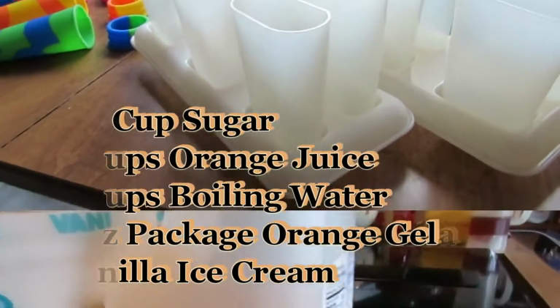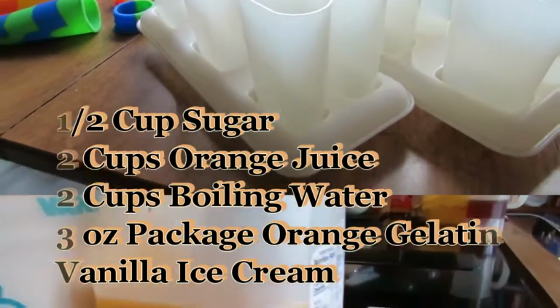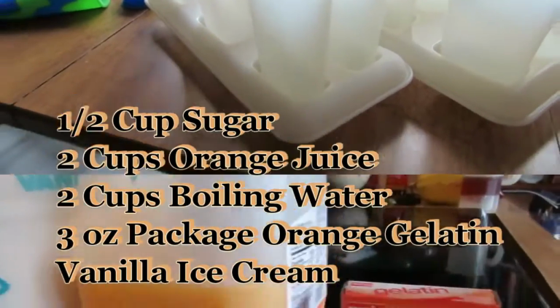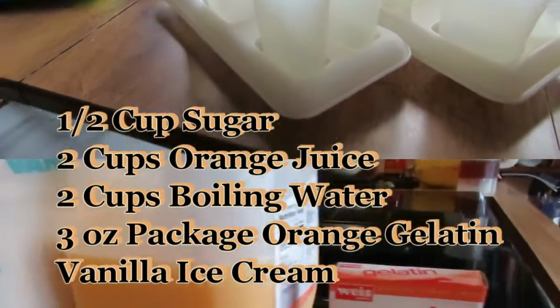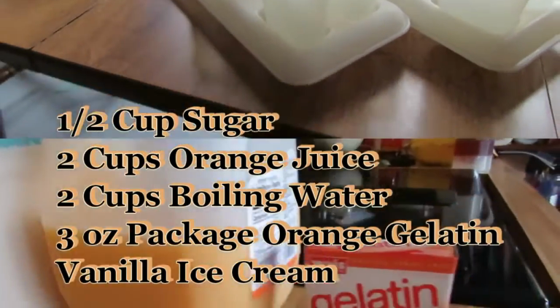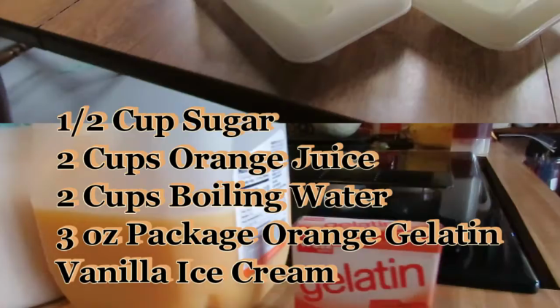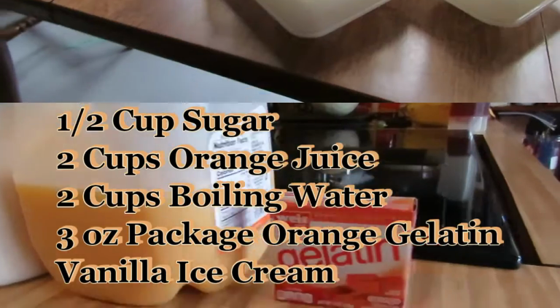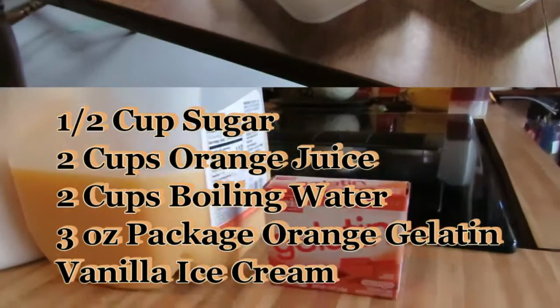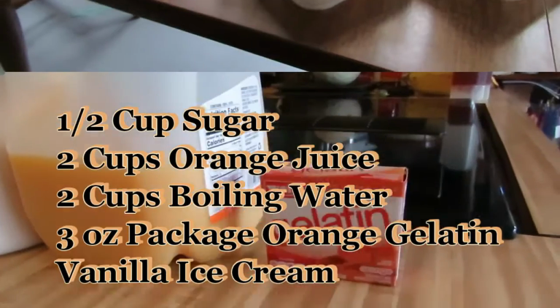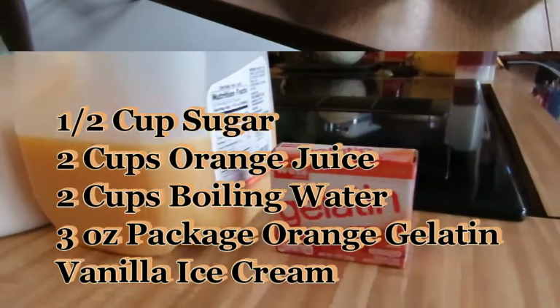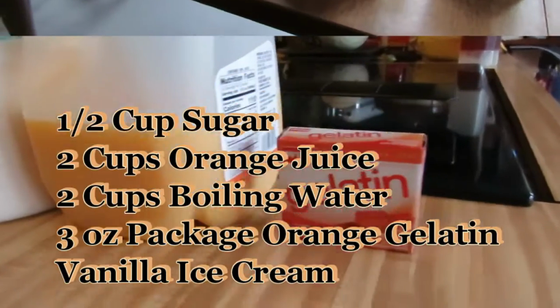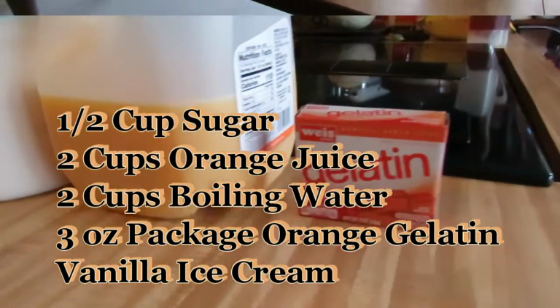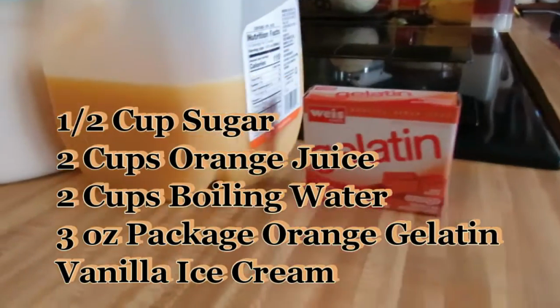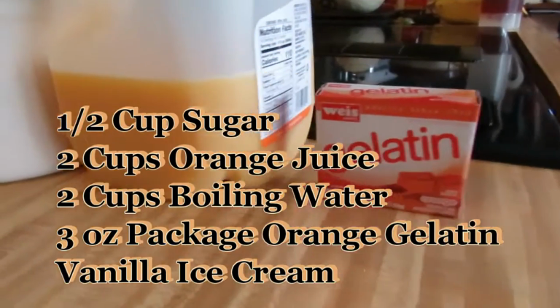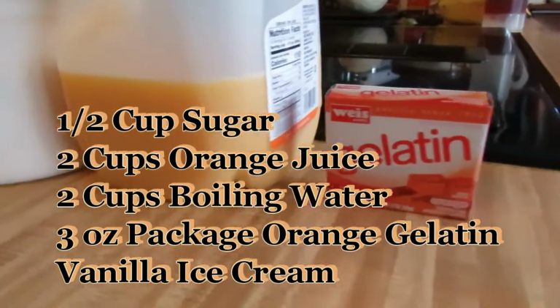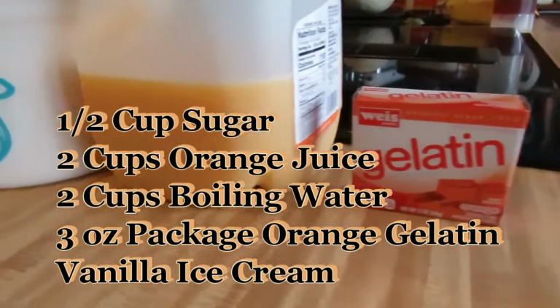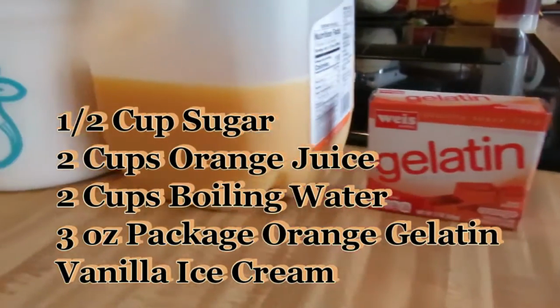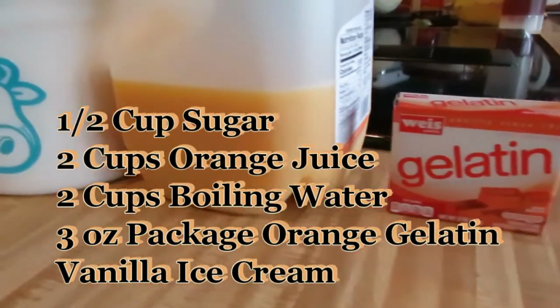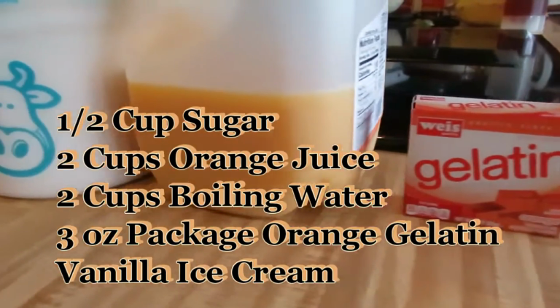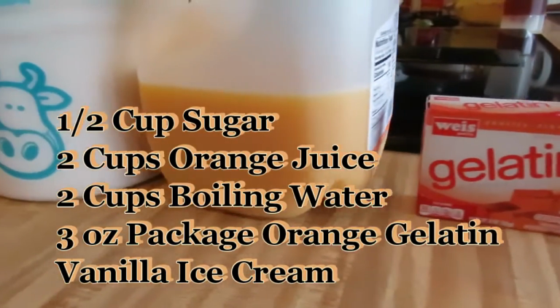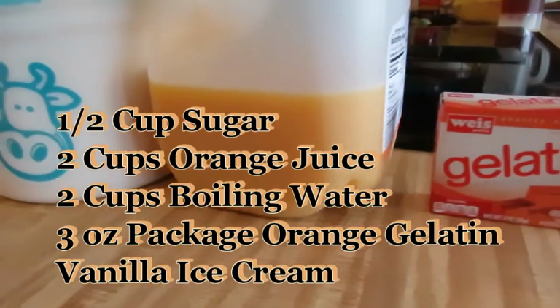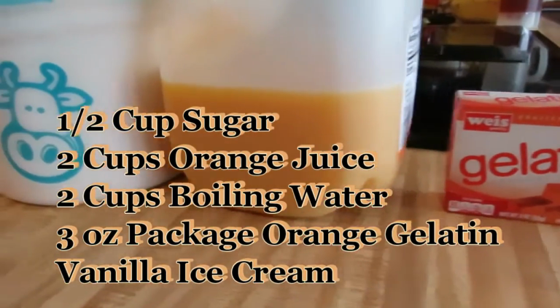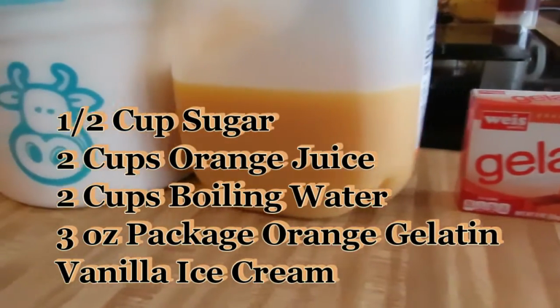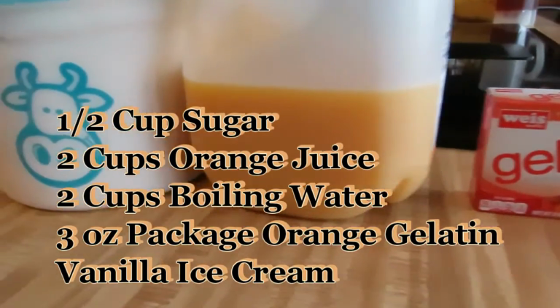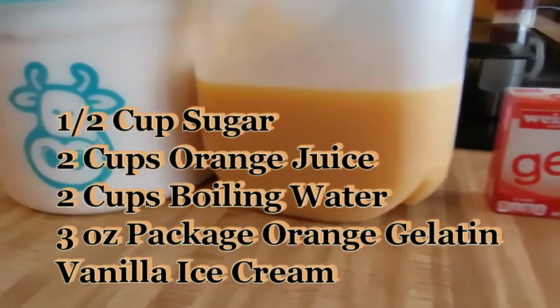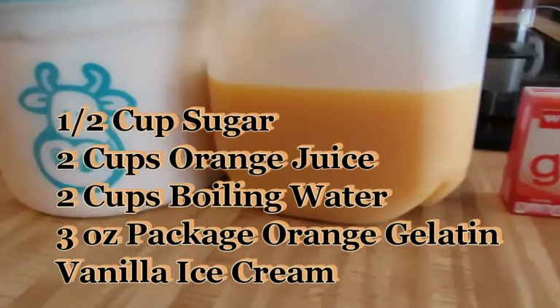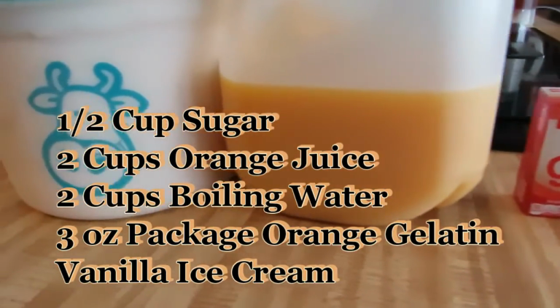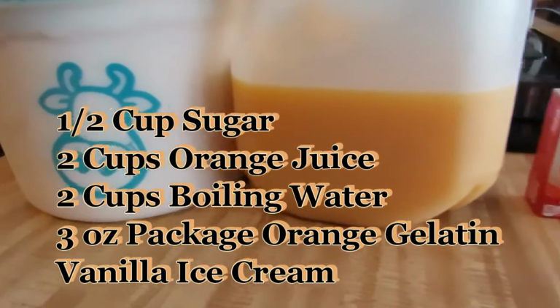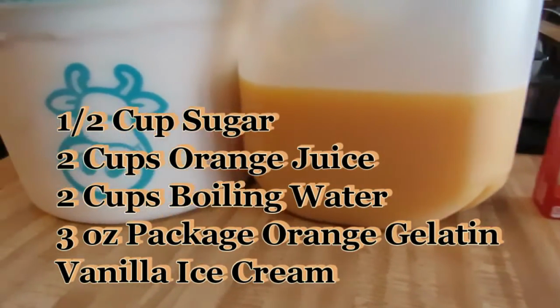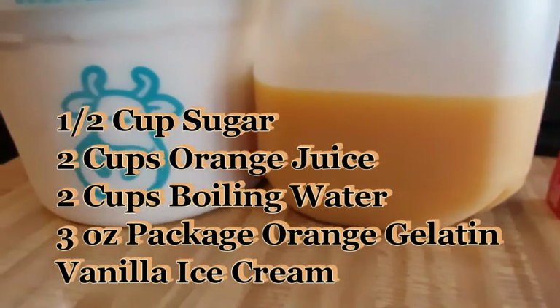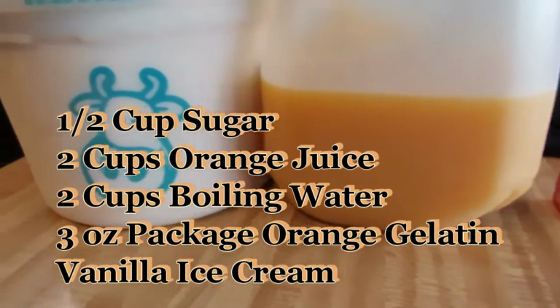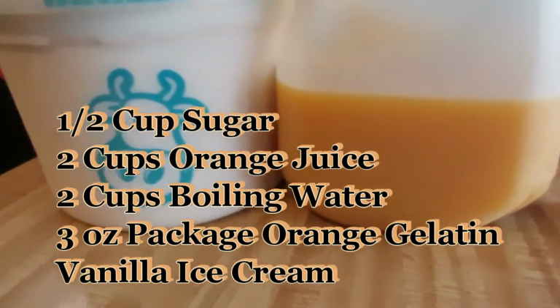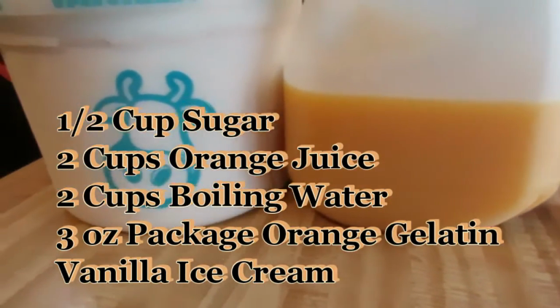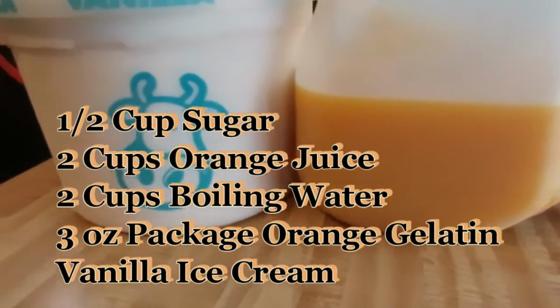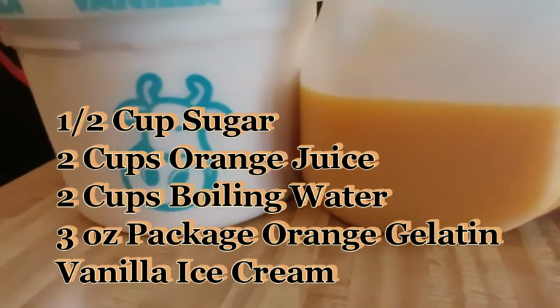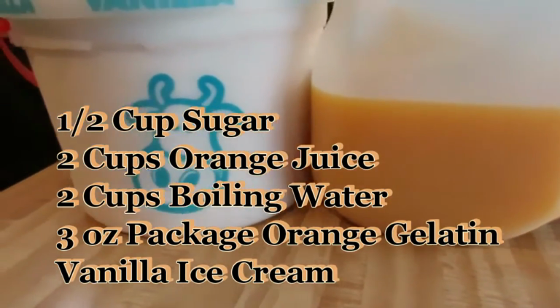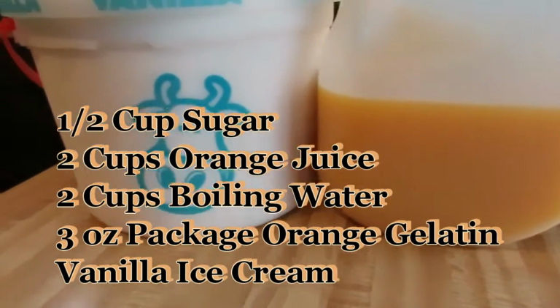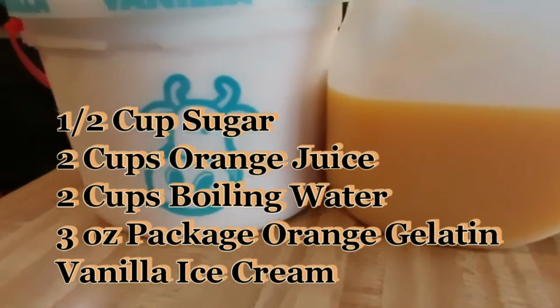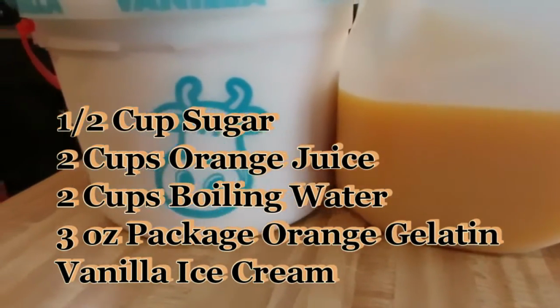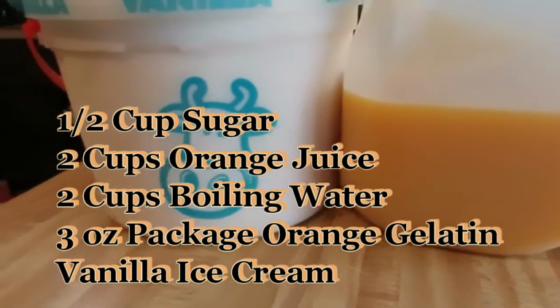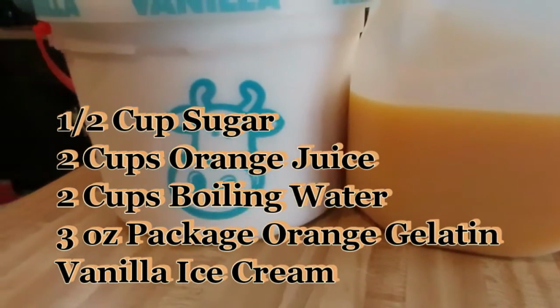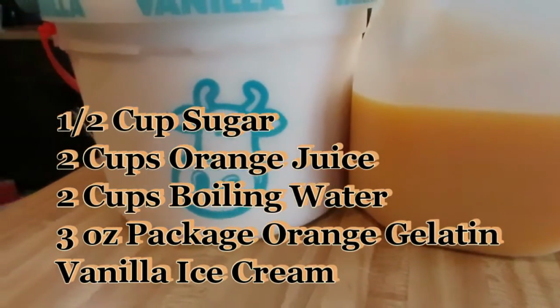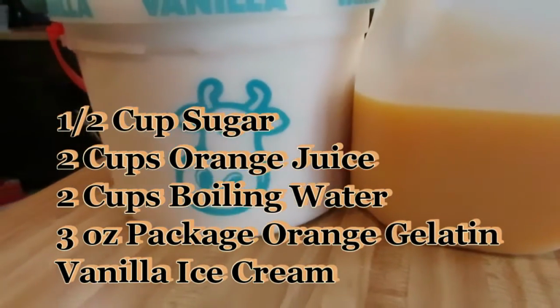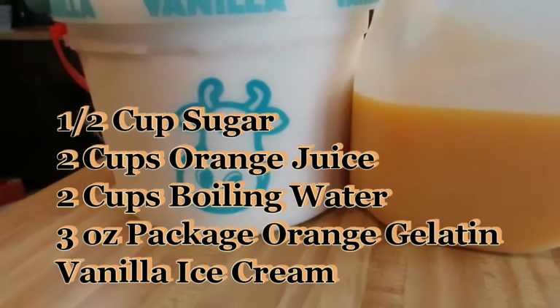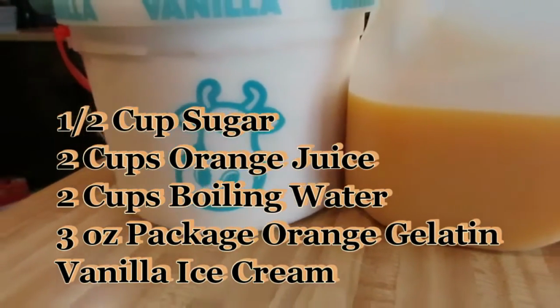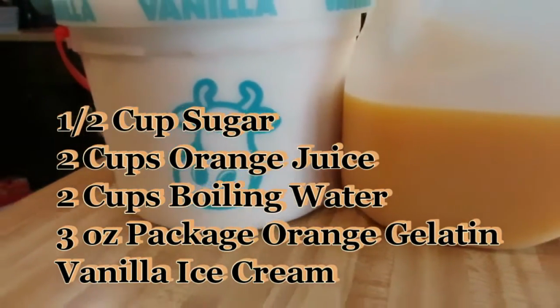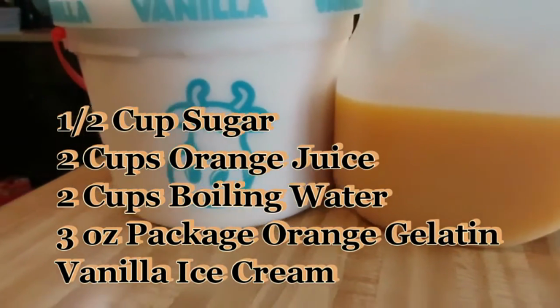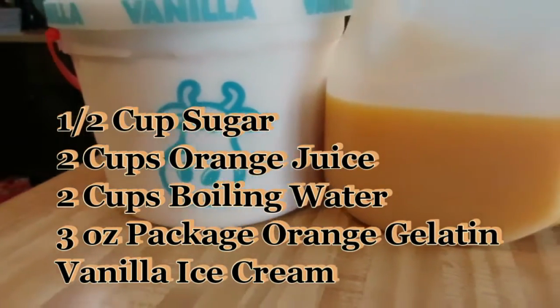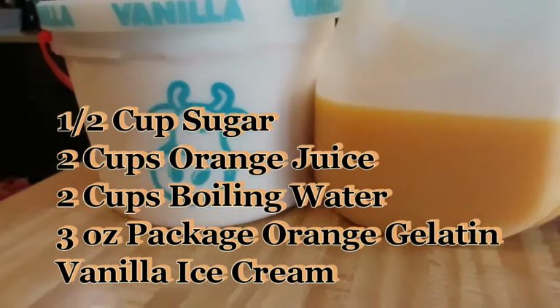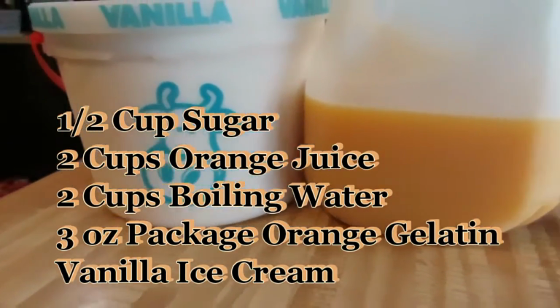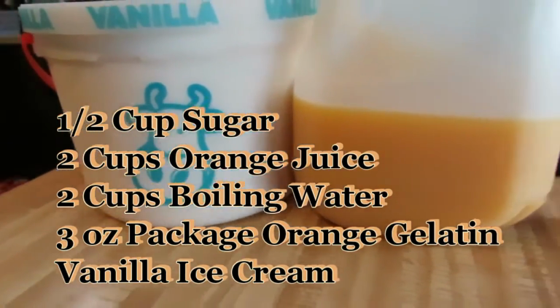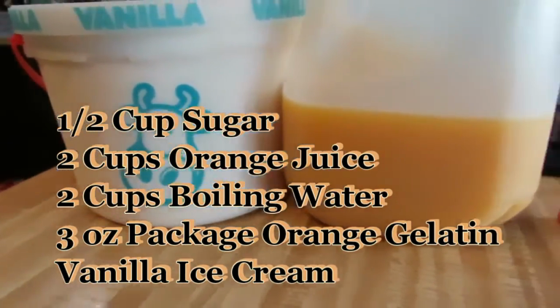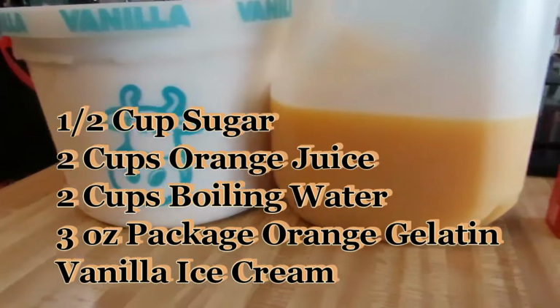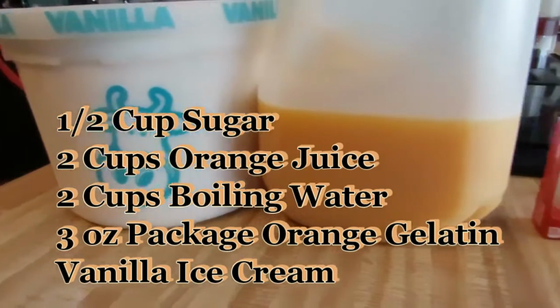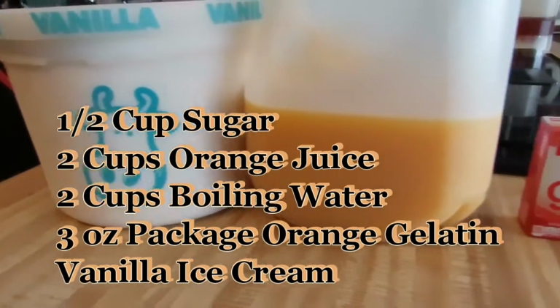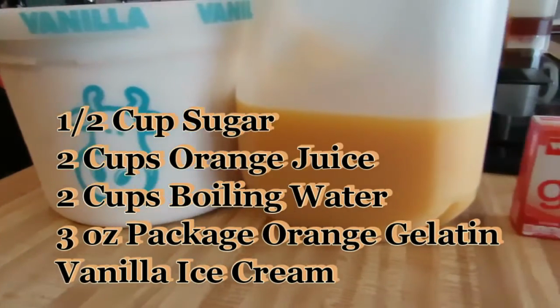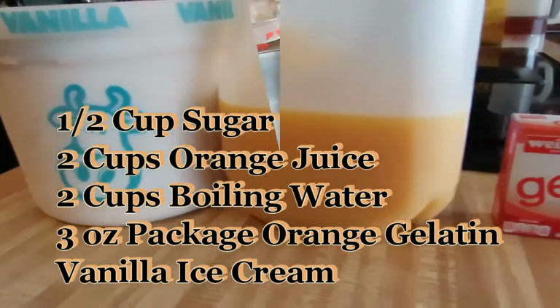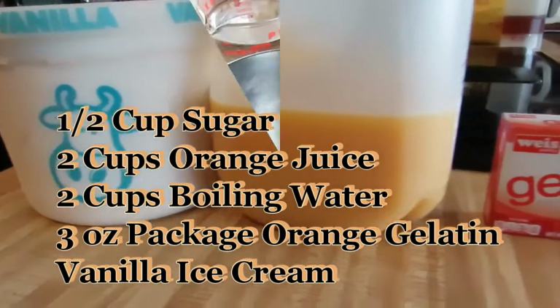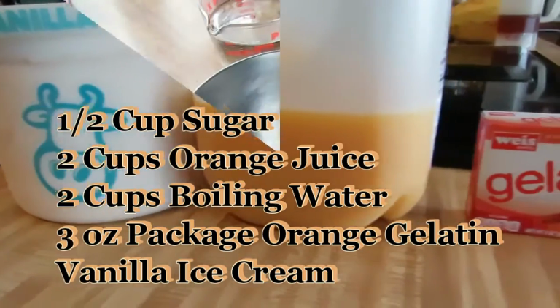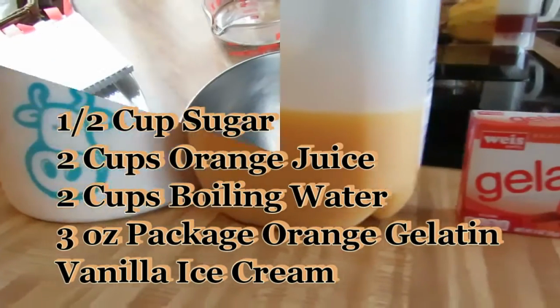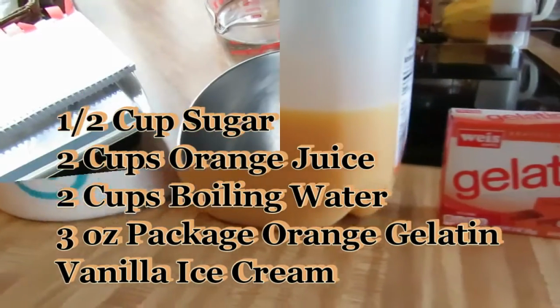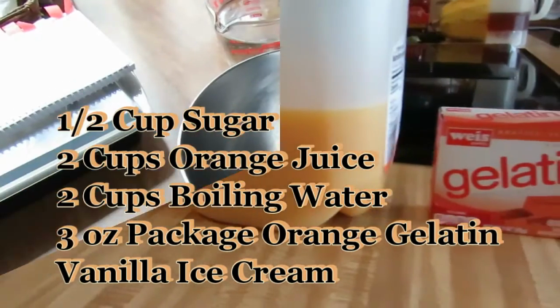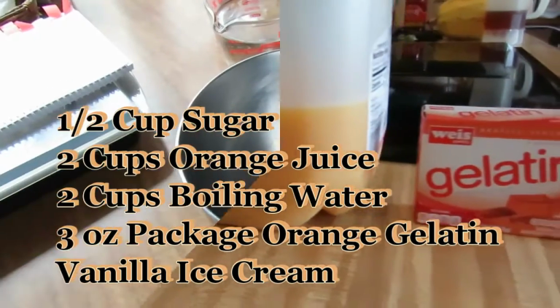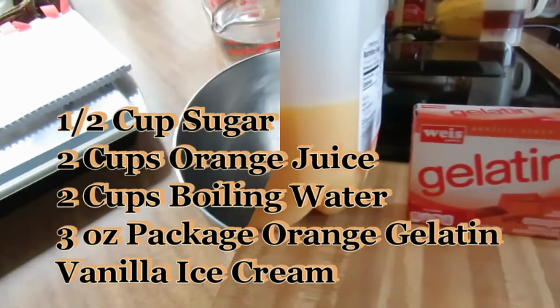So what are we going to need? Orange gelatin, orange juice, vanilla ice cream — and well, where do we go from here?